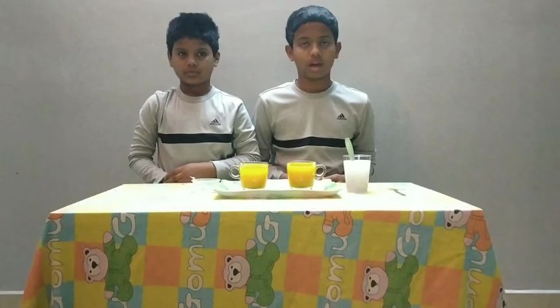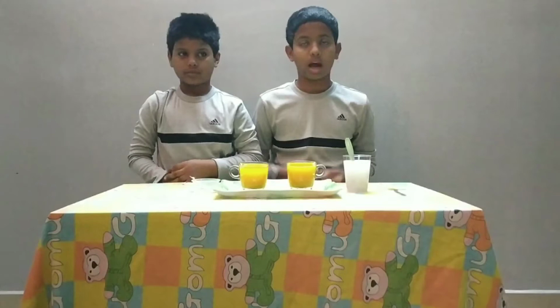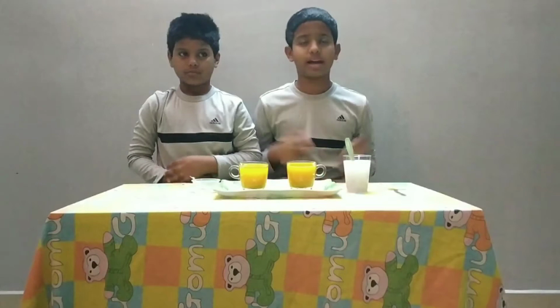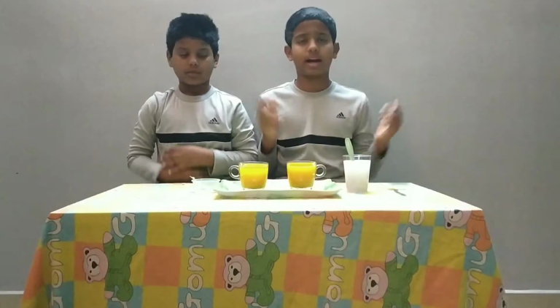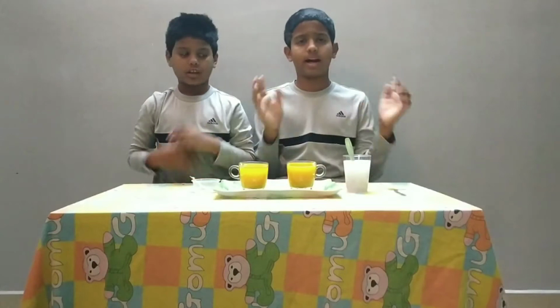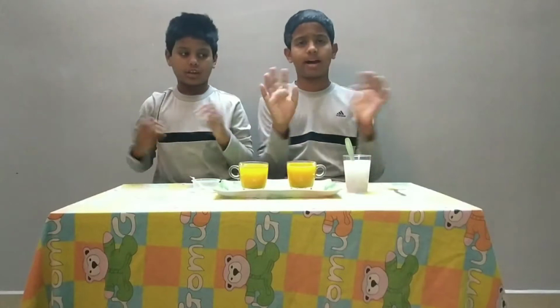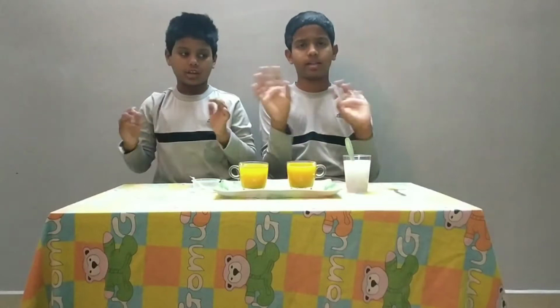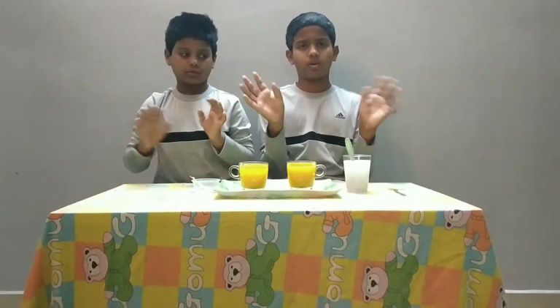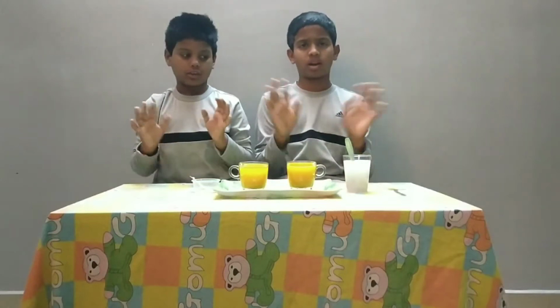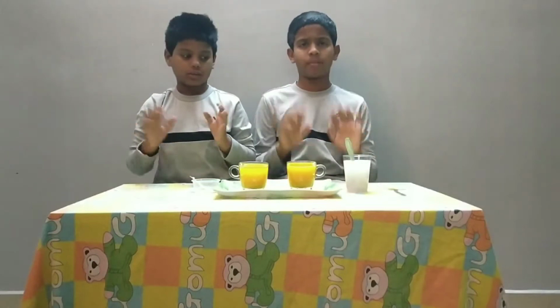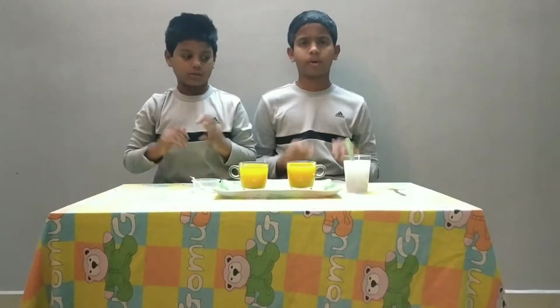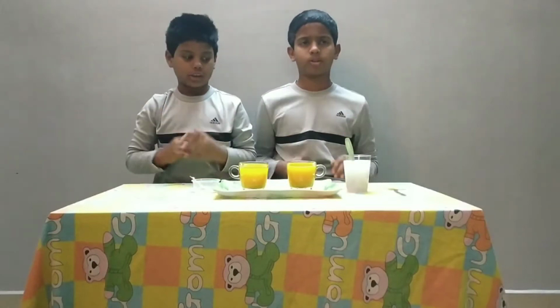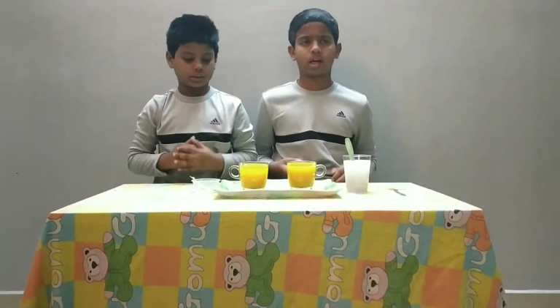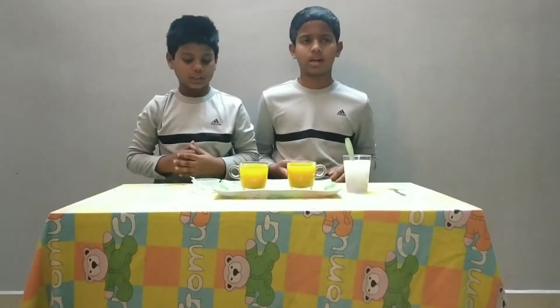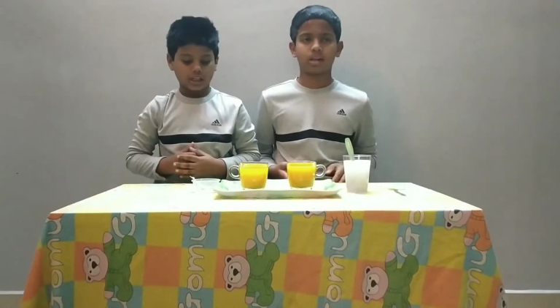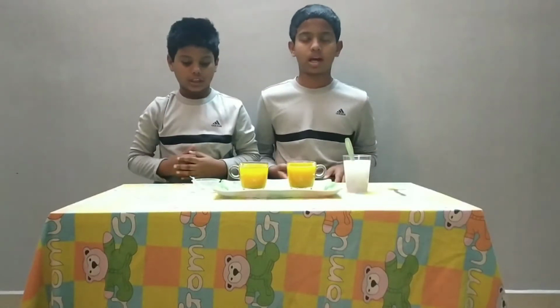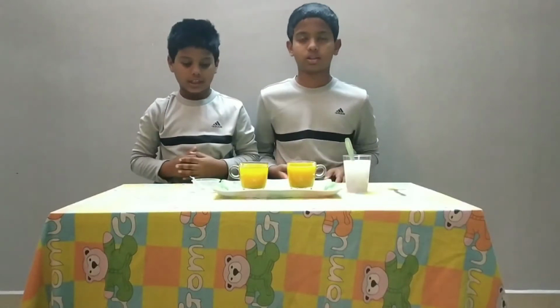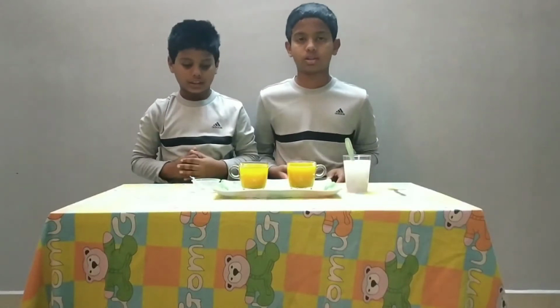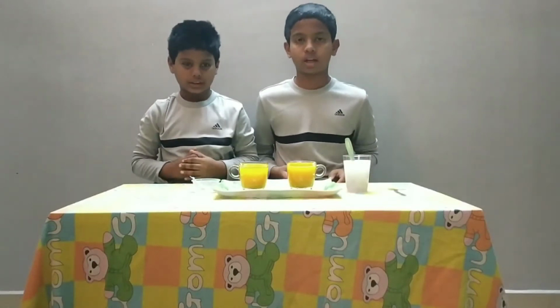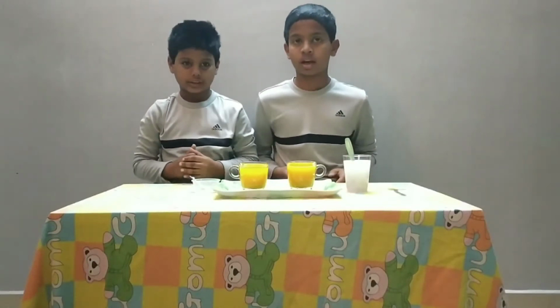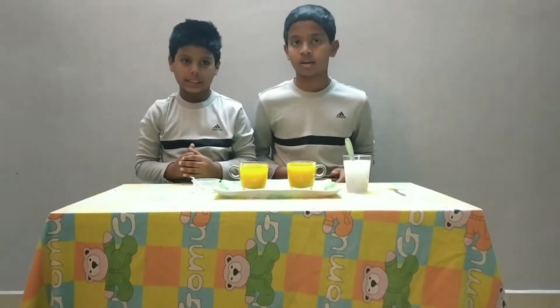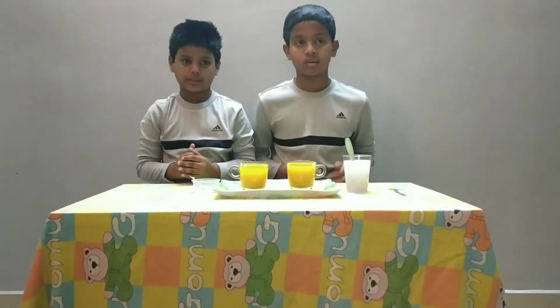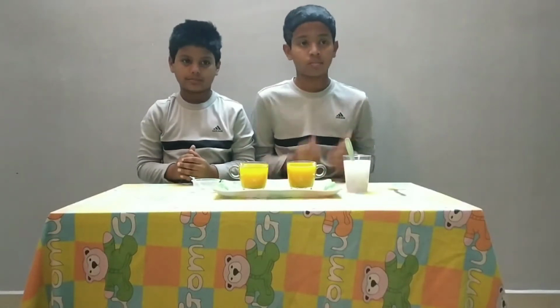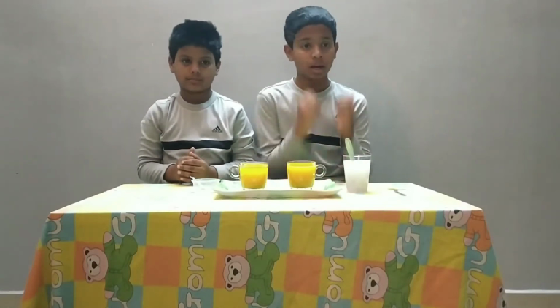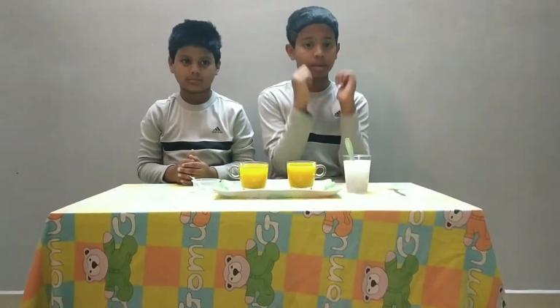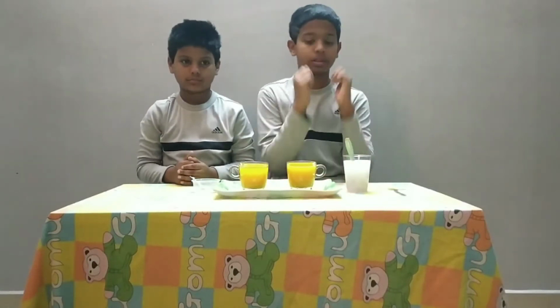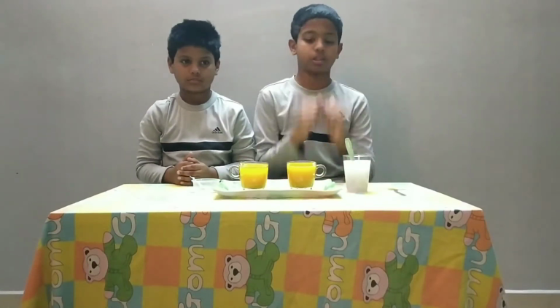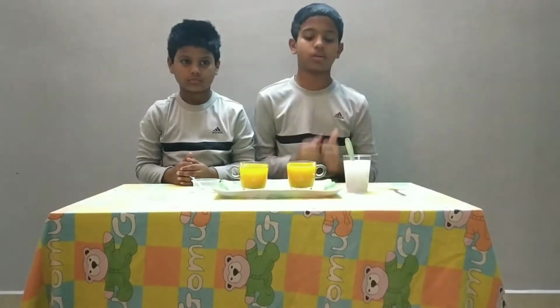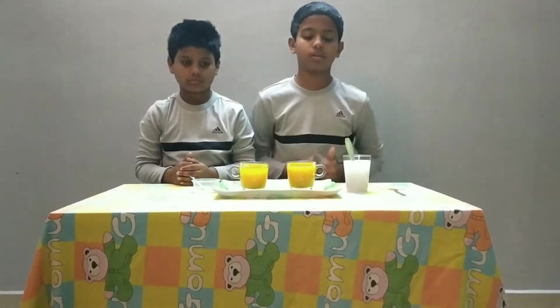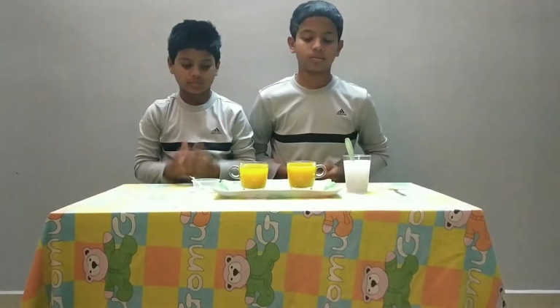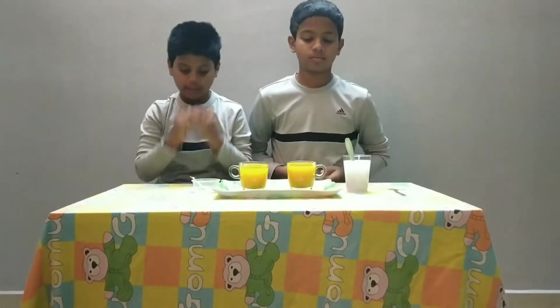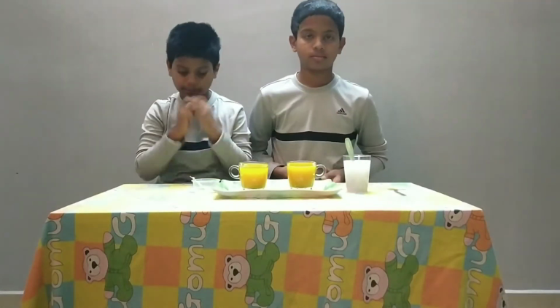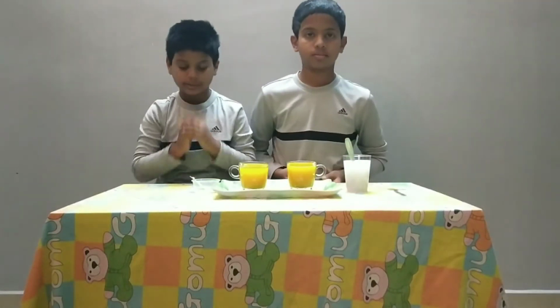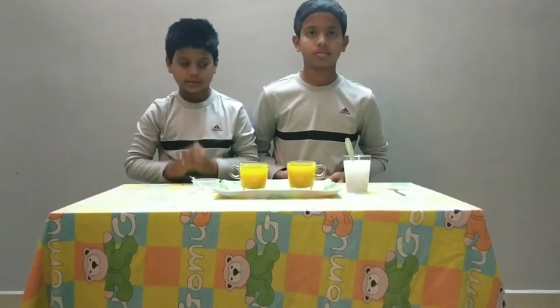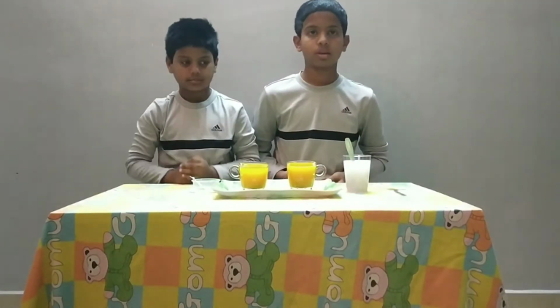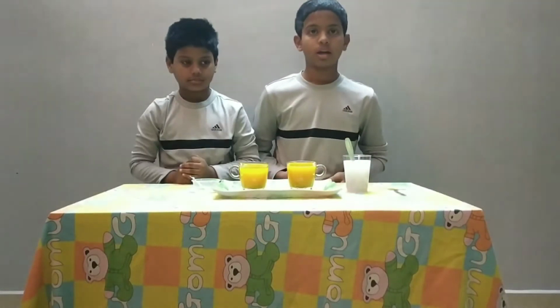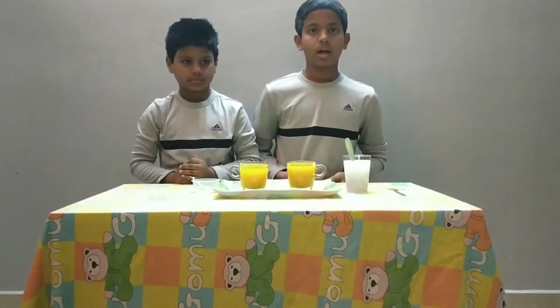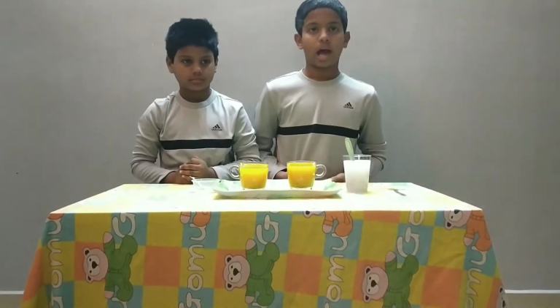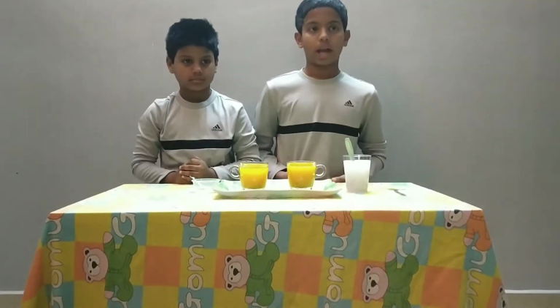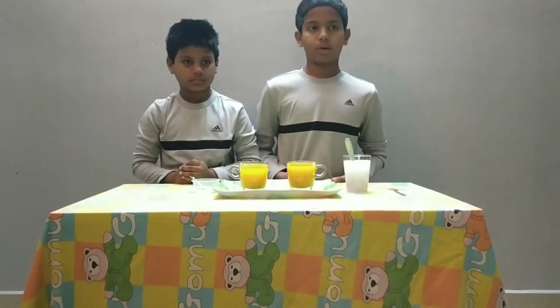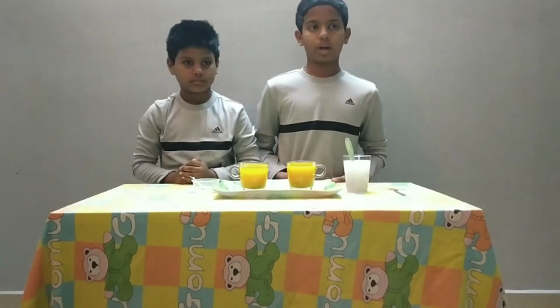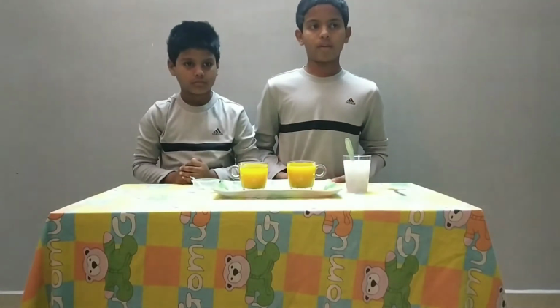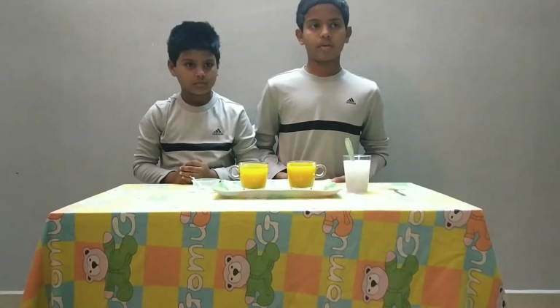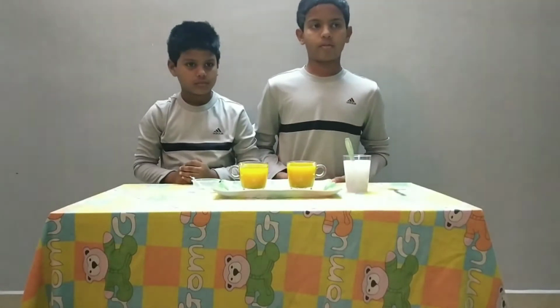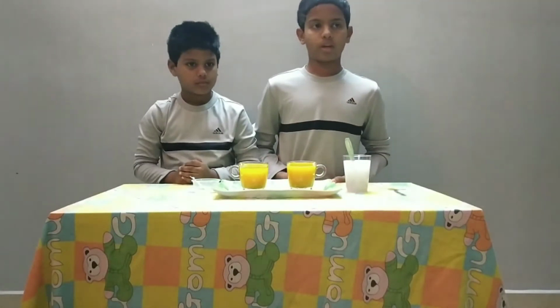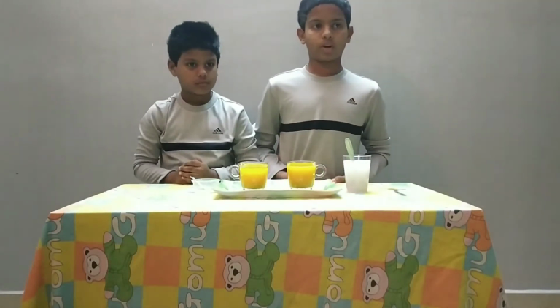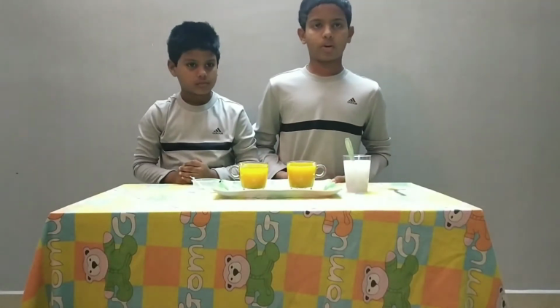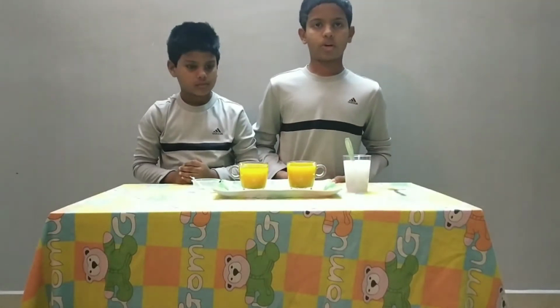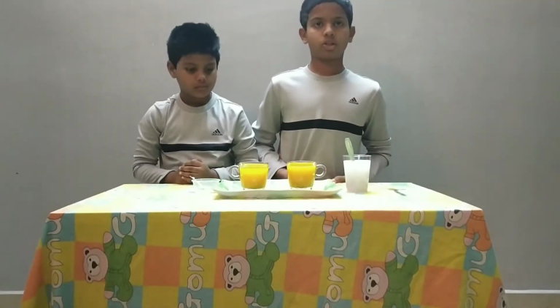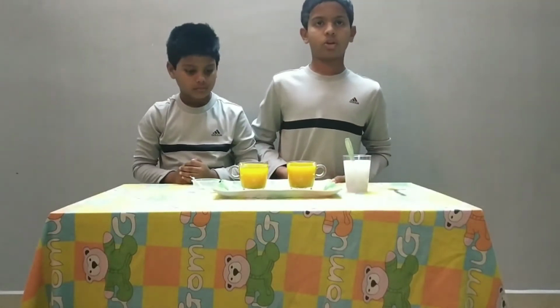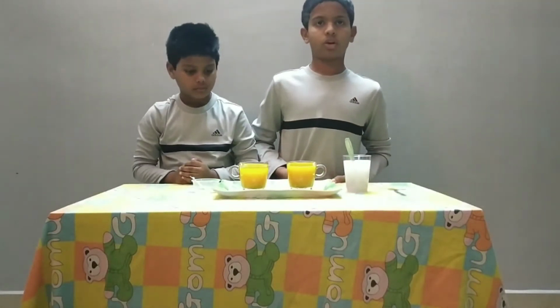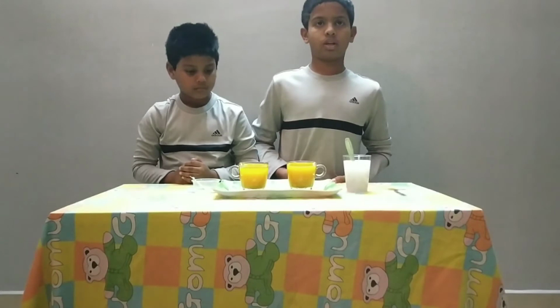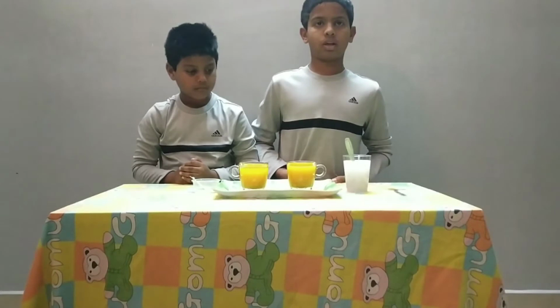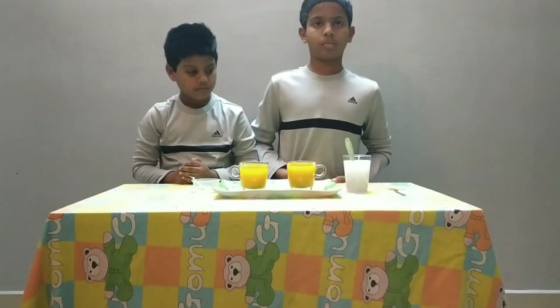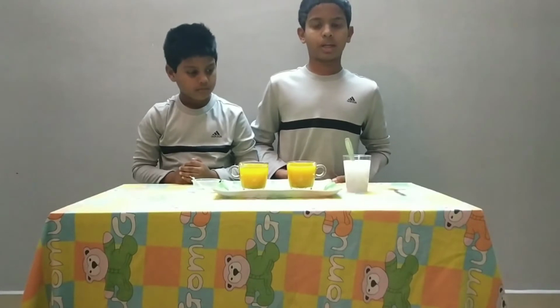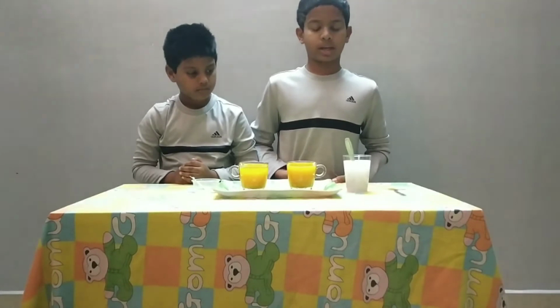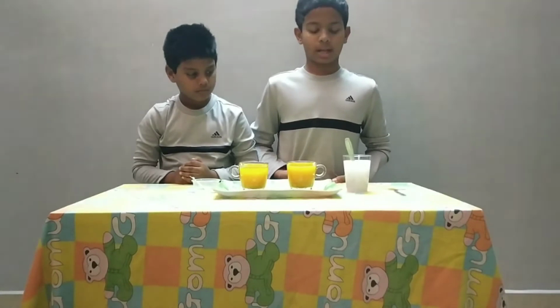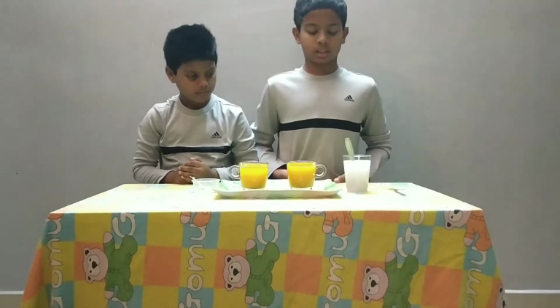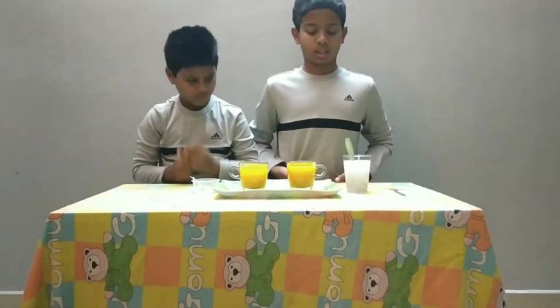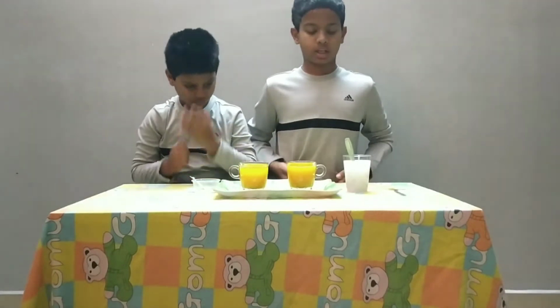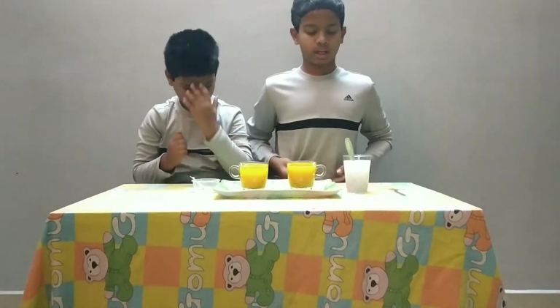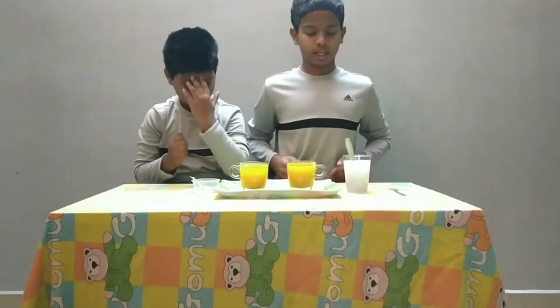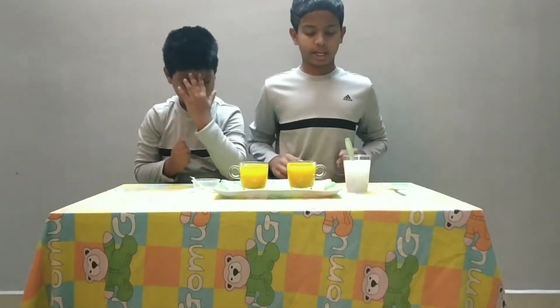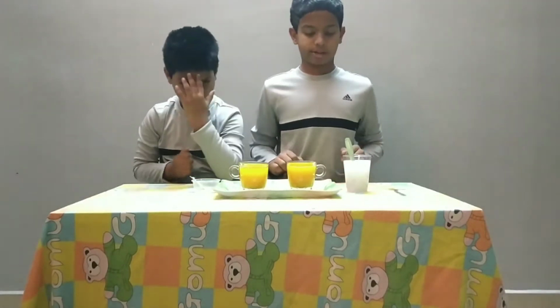Hi guys, welcome to your channel, Yashan J. My name is Yashan. And today we are going to show you turmeric as an indicator.